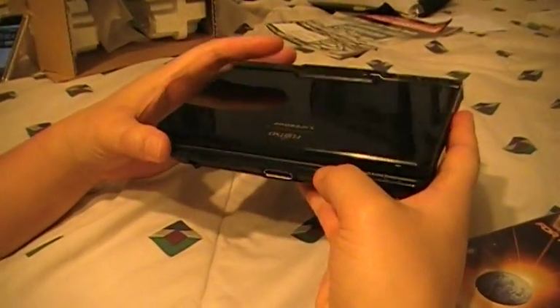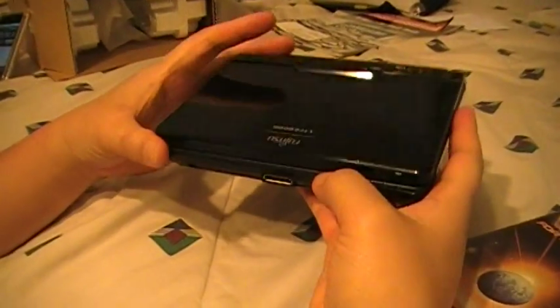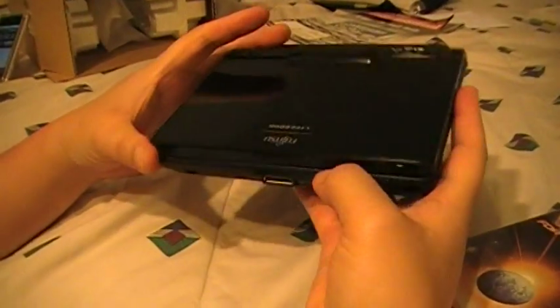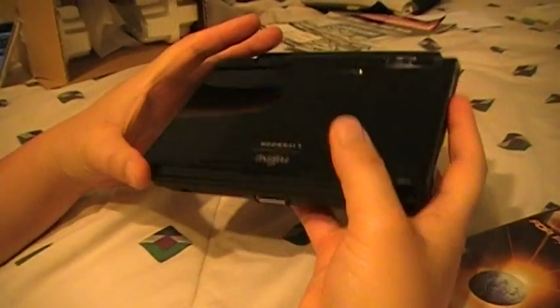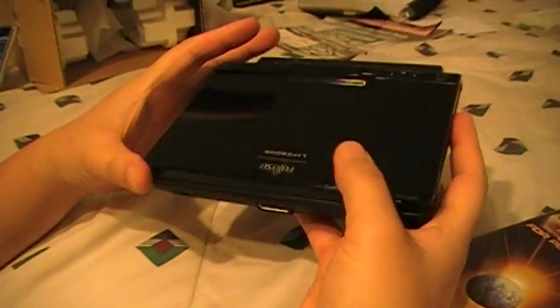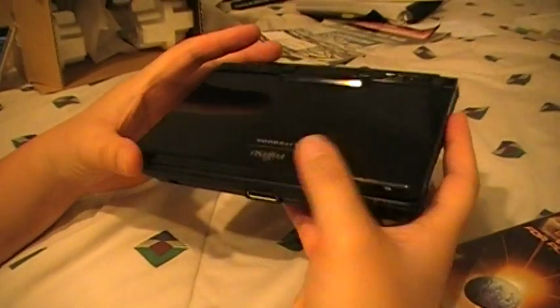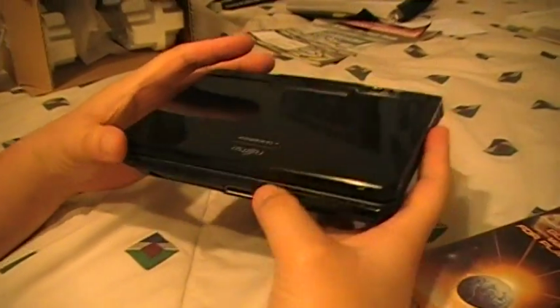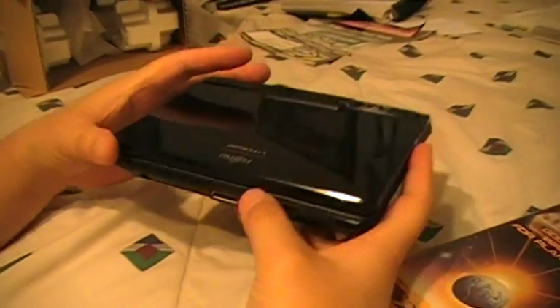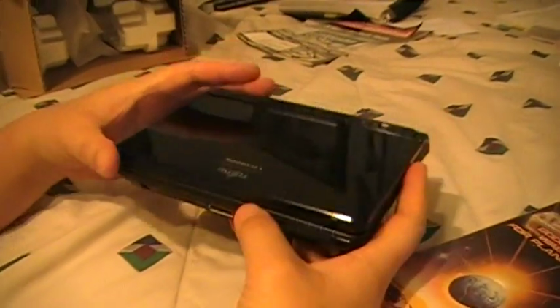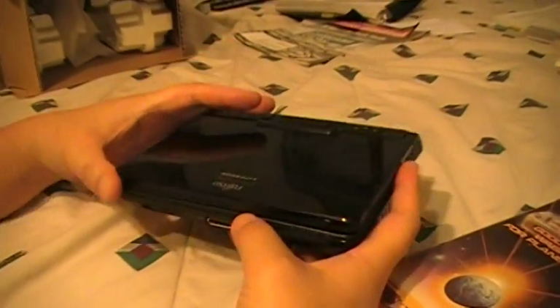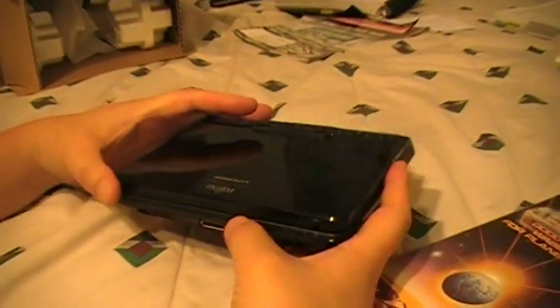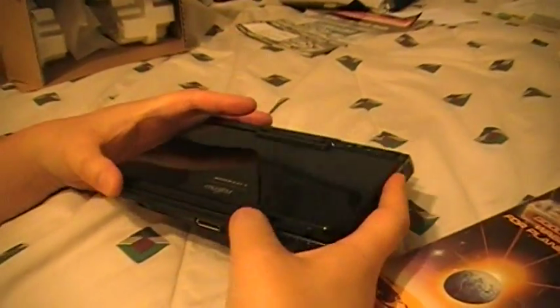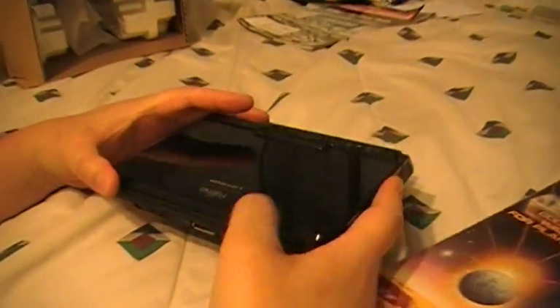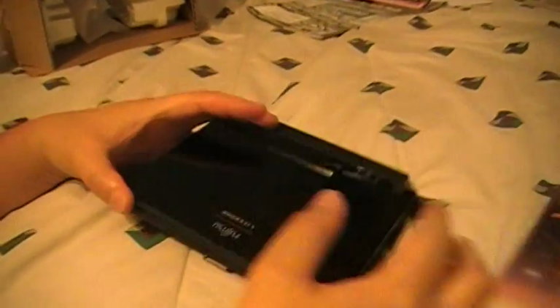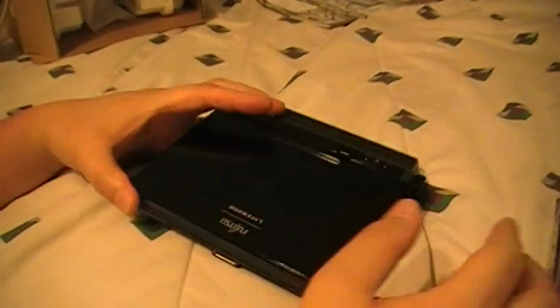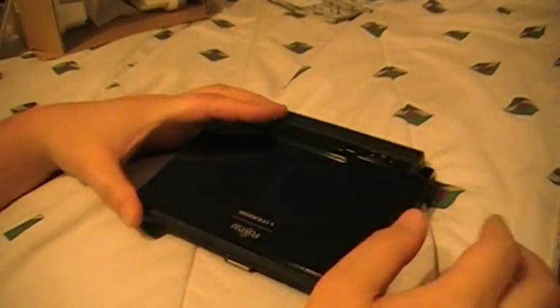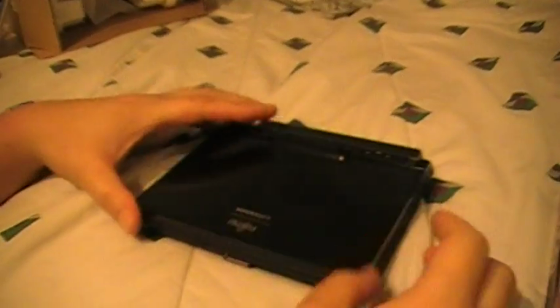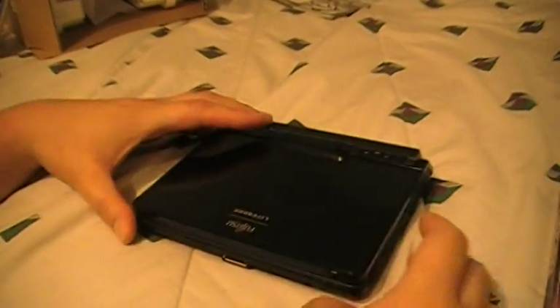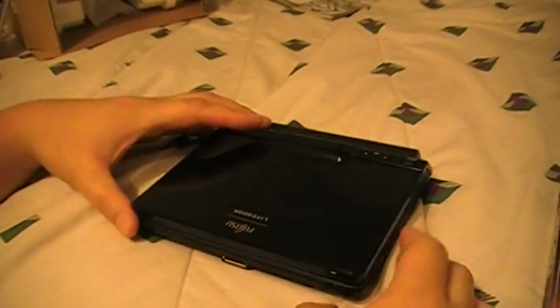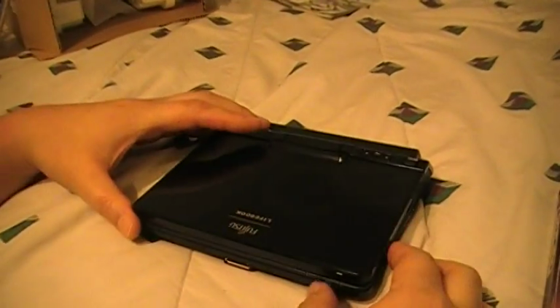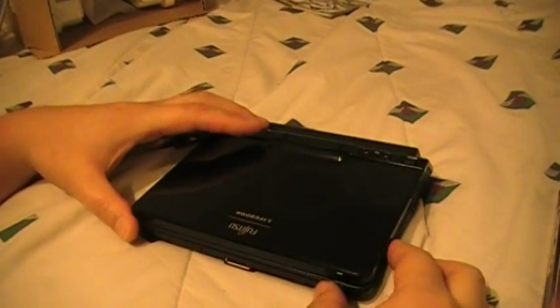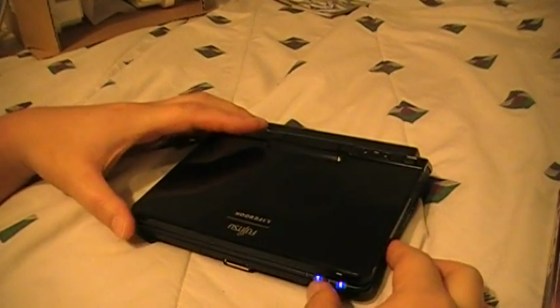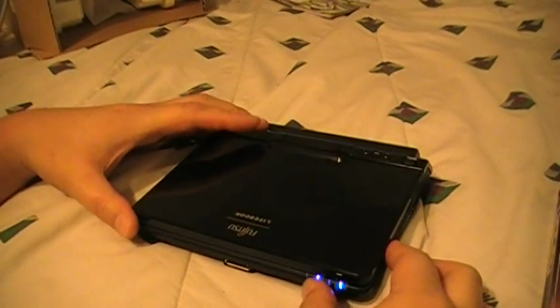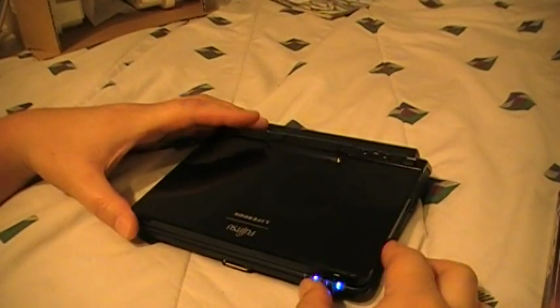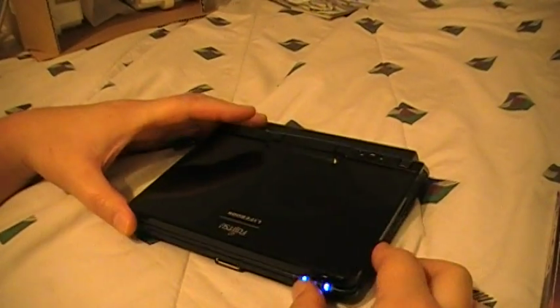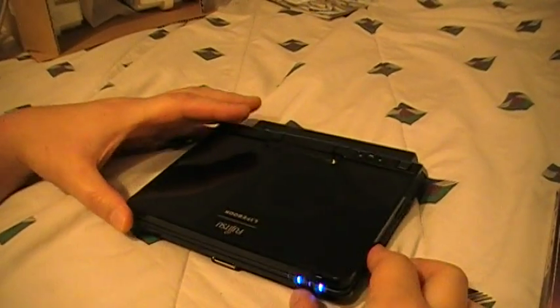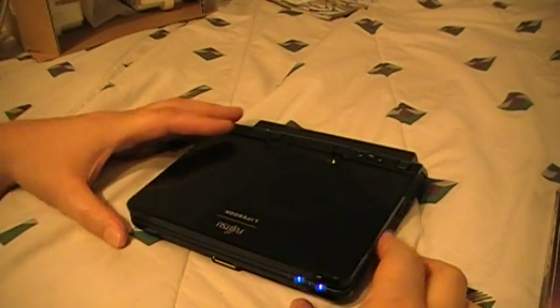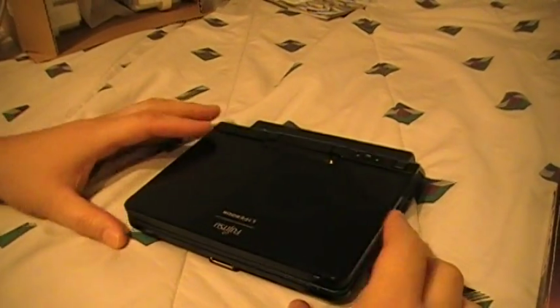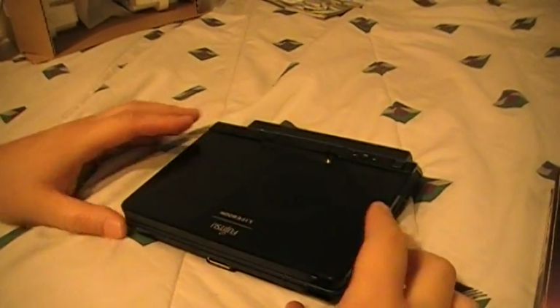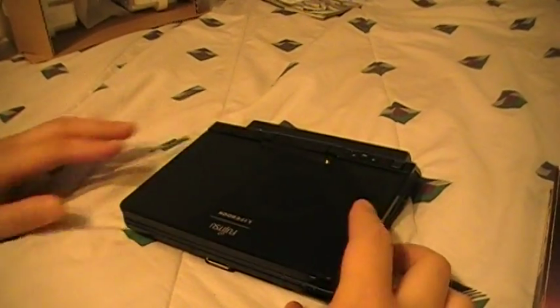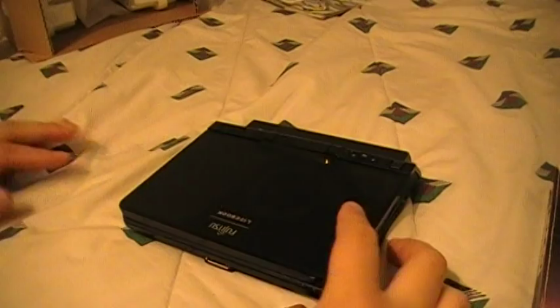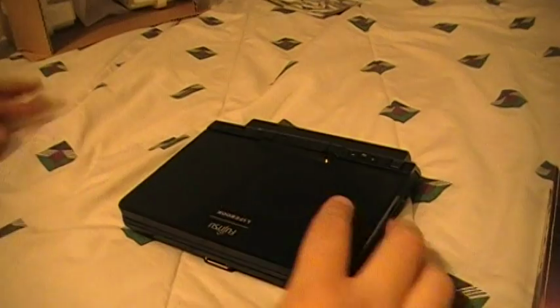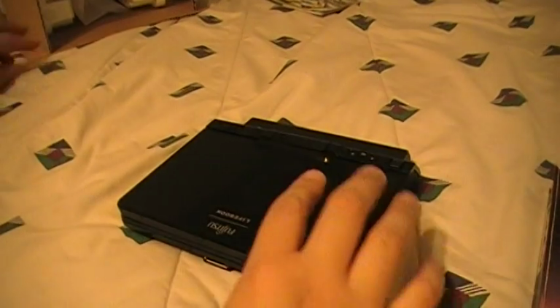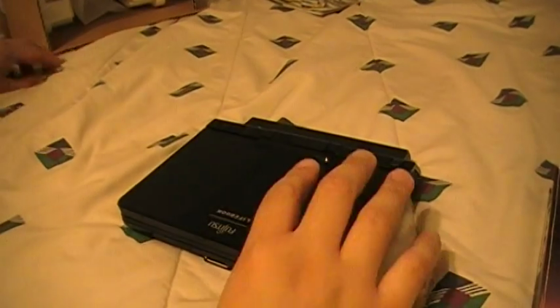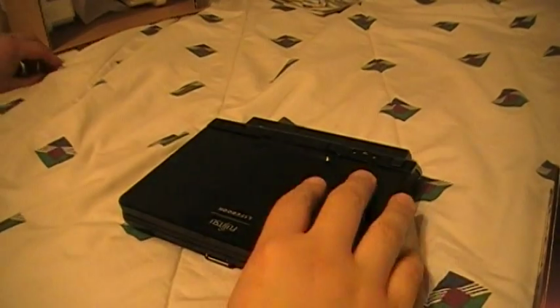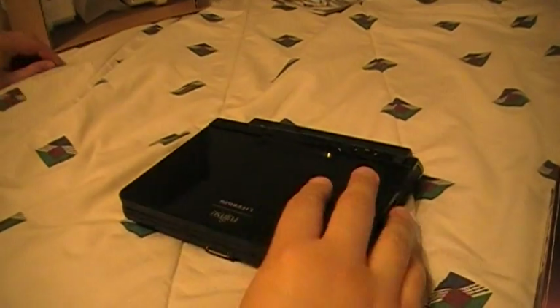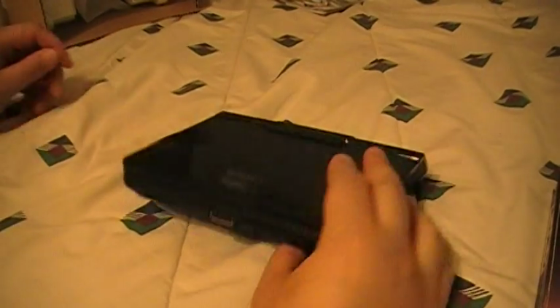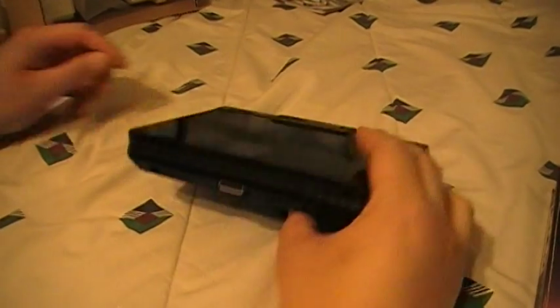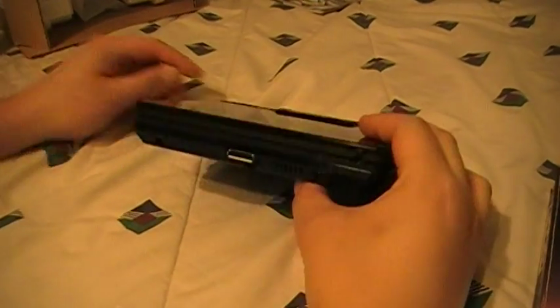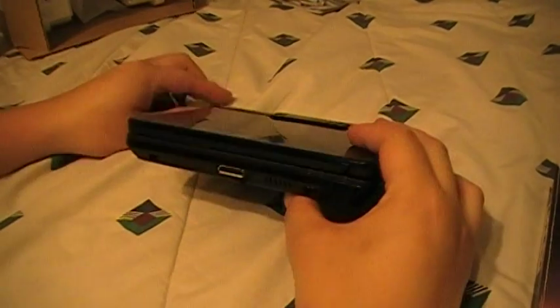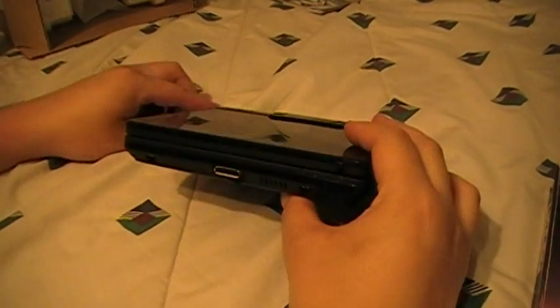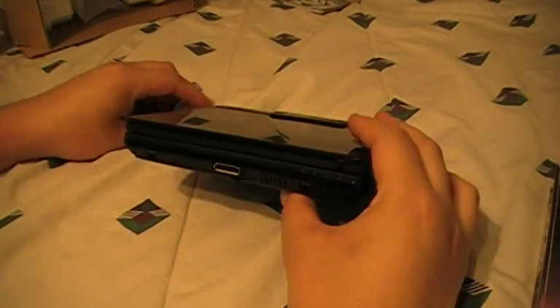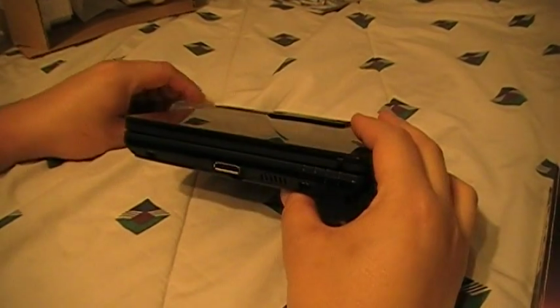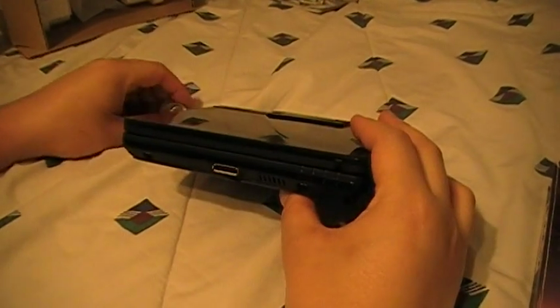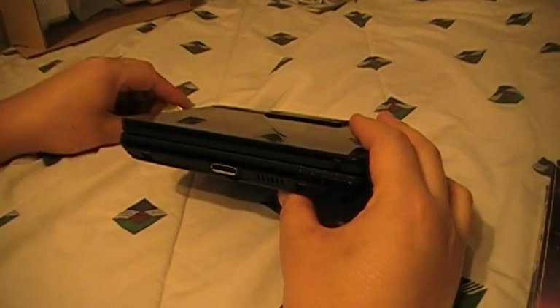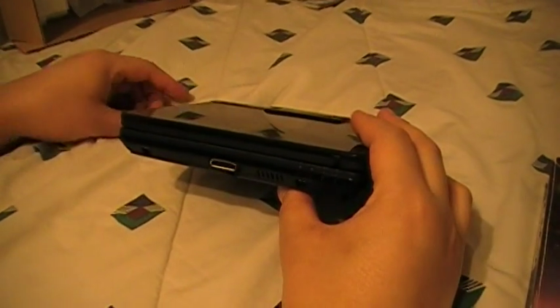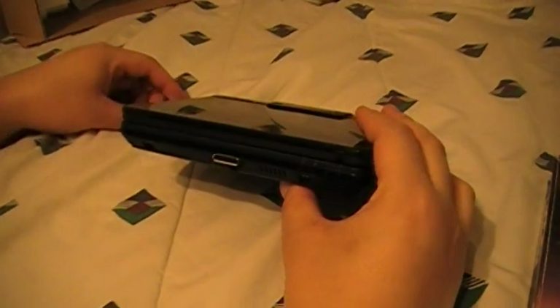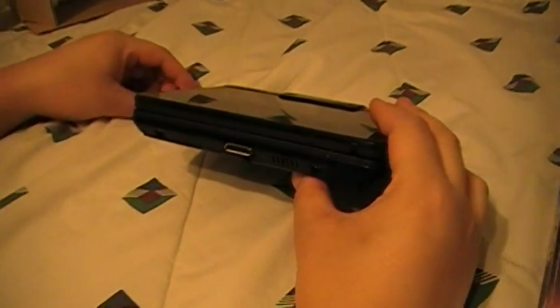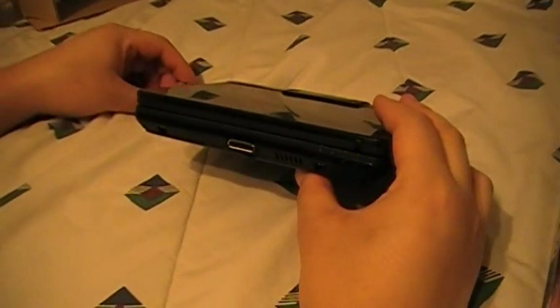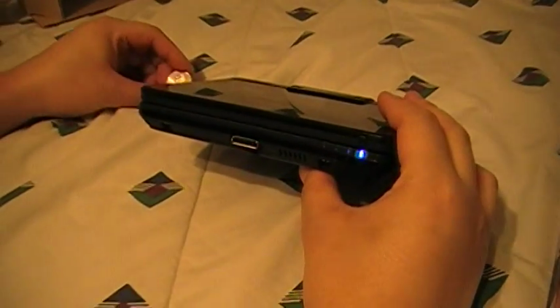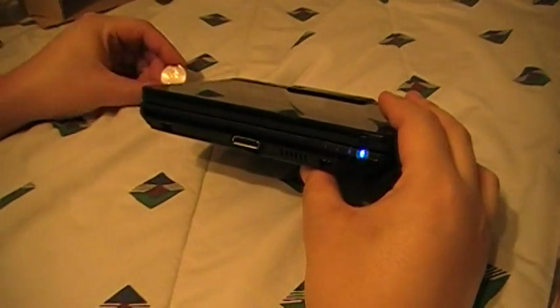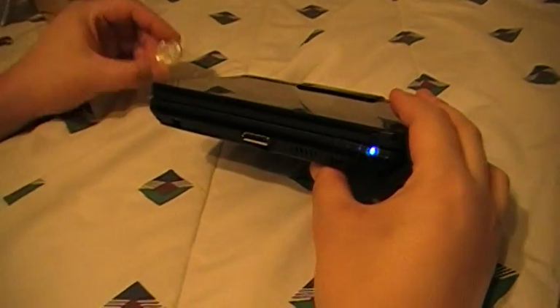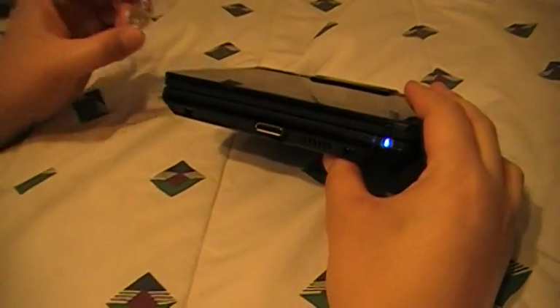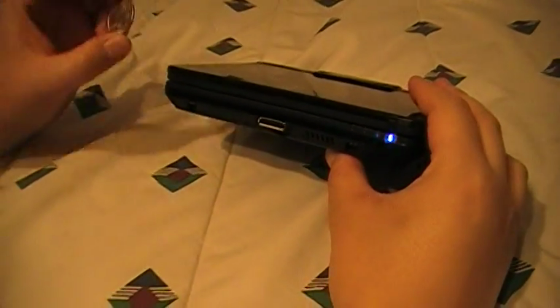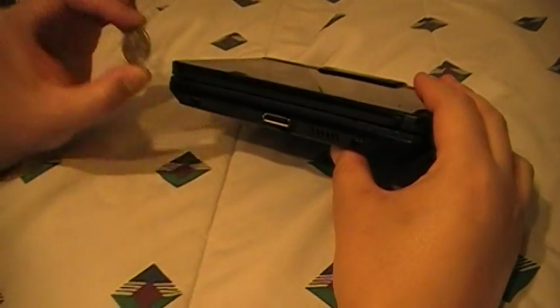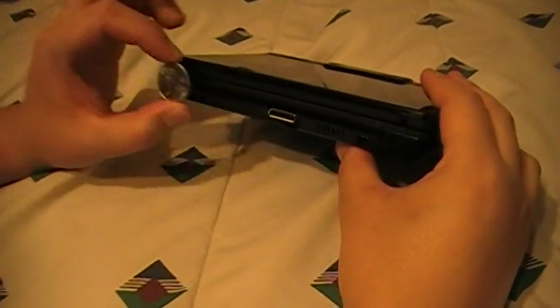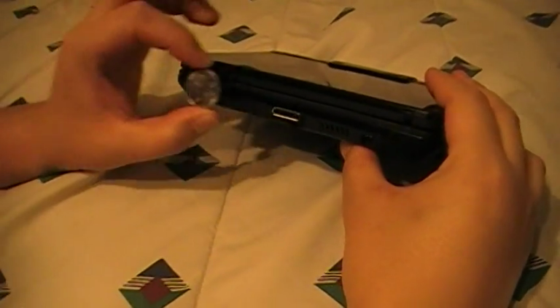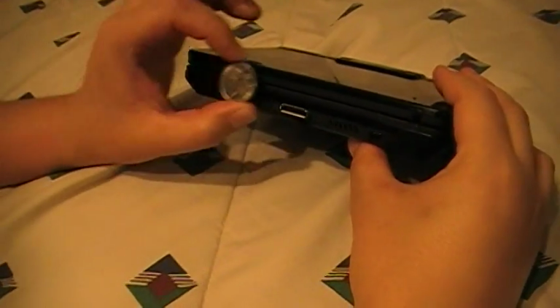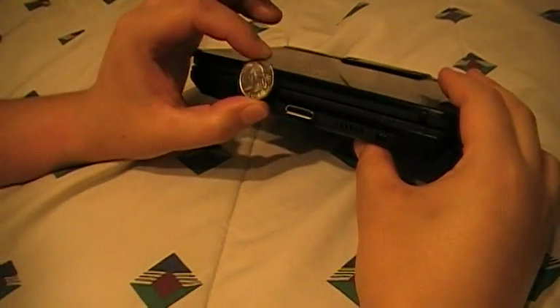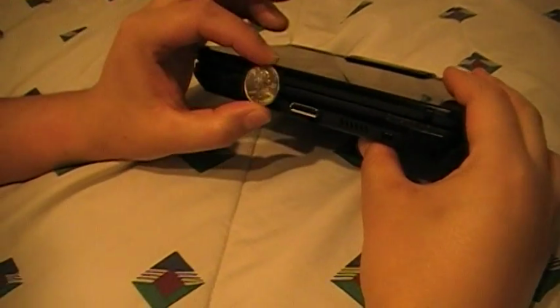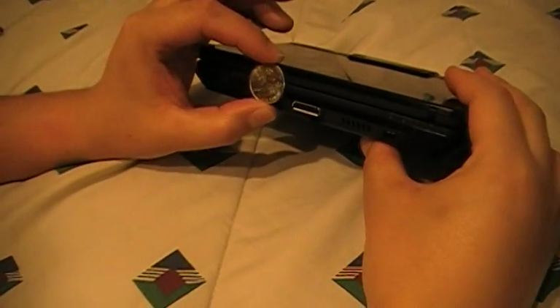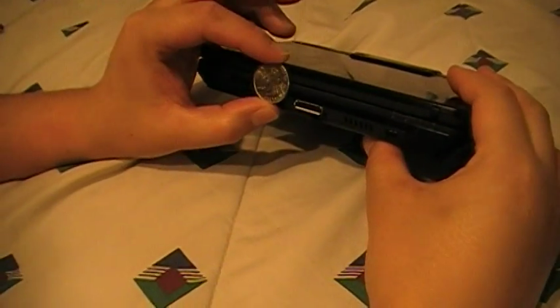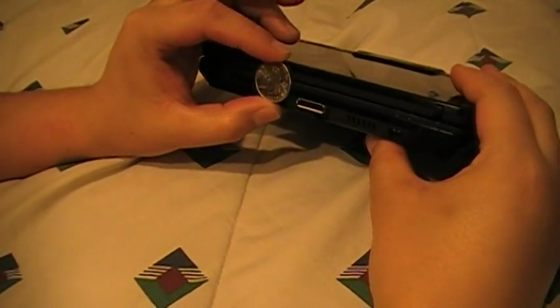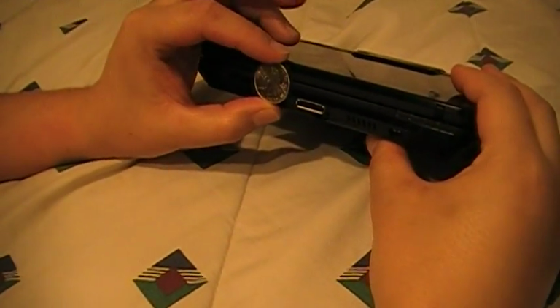With the 4-cell, it lasts more than 7 hours. And for thickness, to give you guys an idea, it's about the thickness of a quarter.